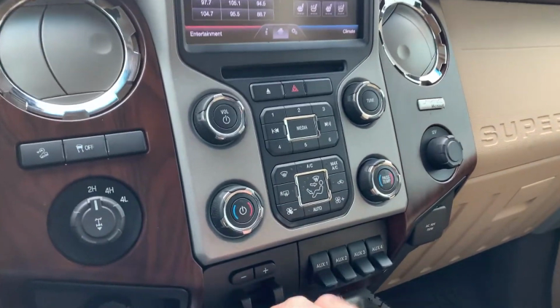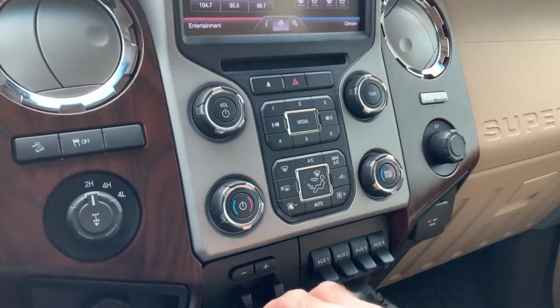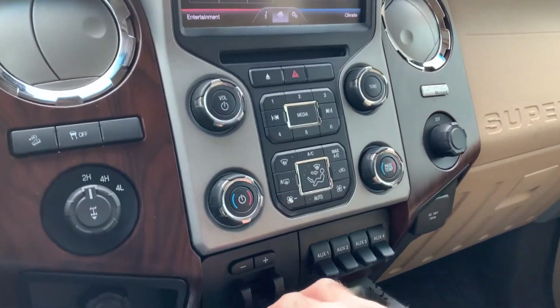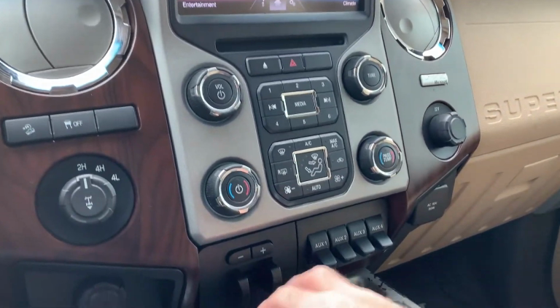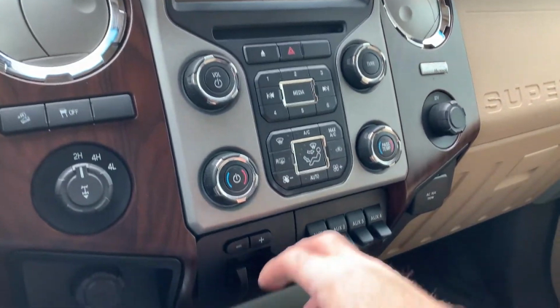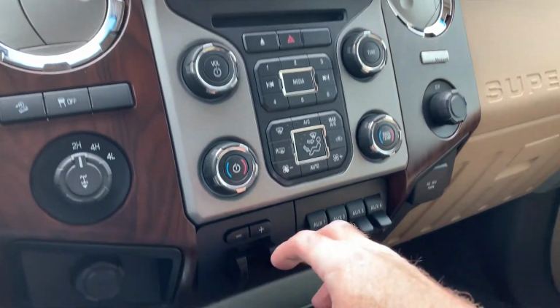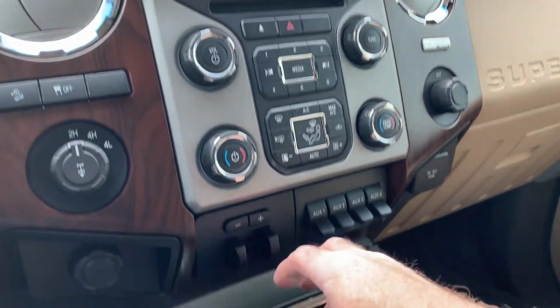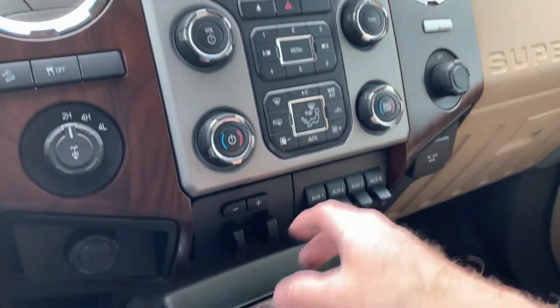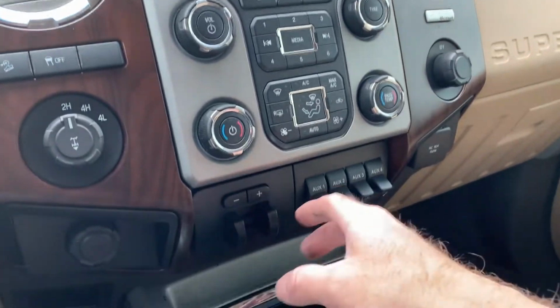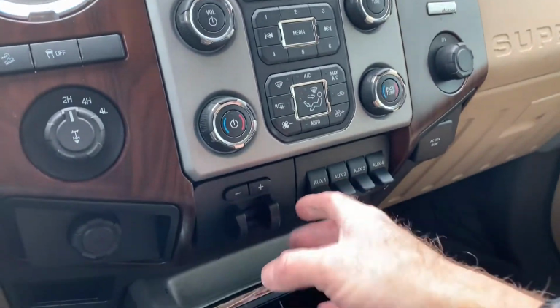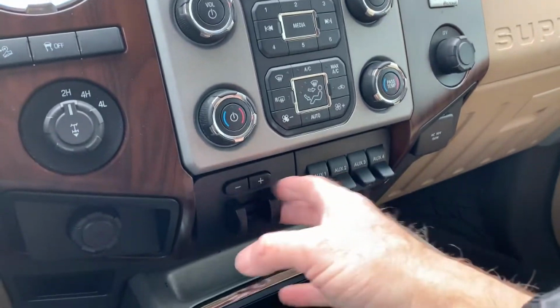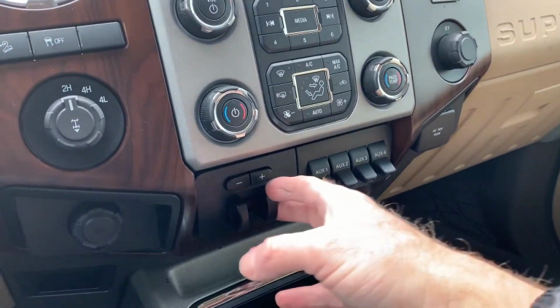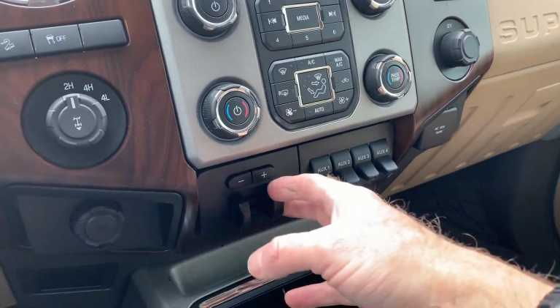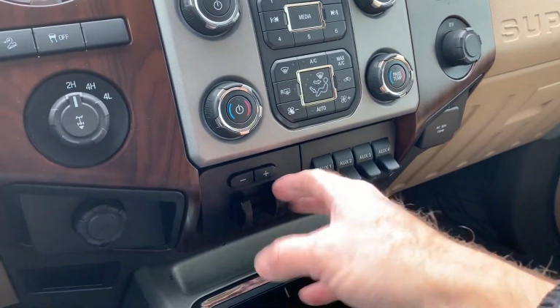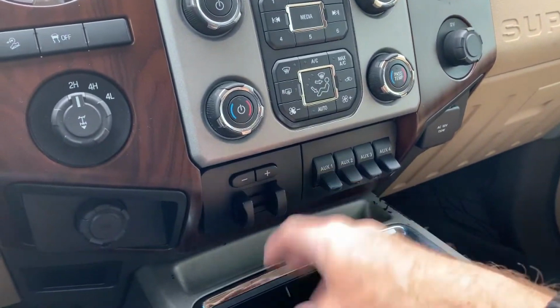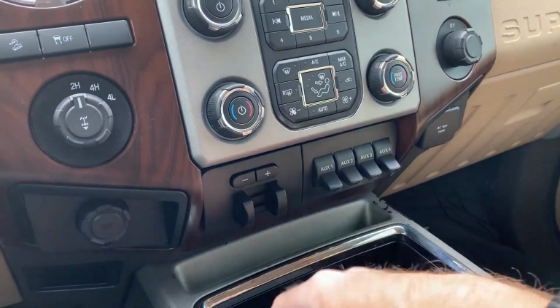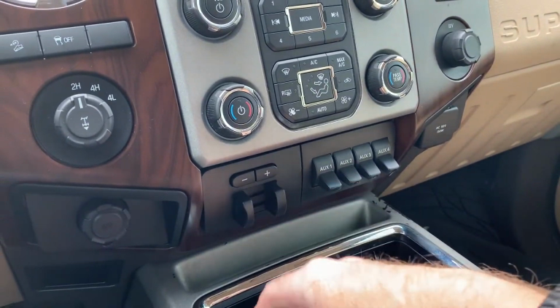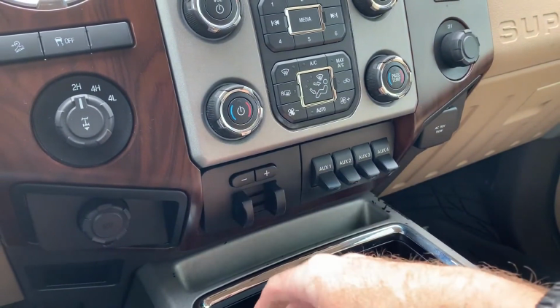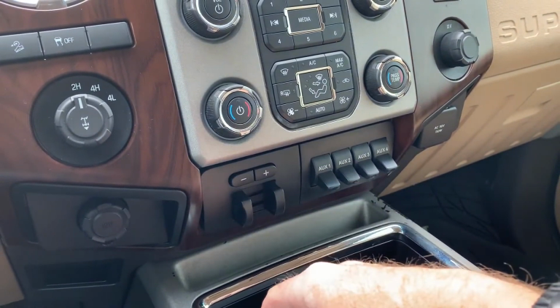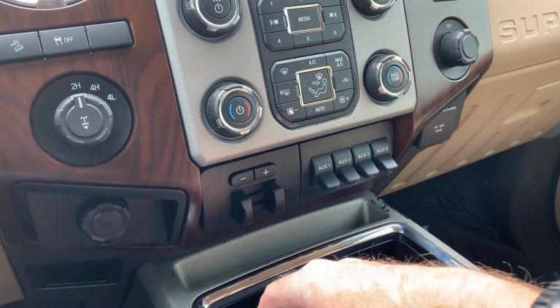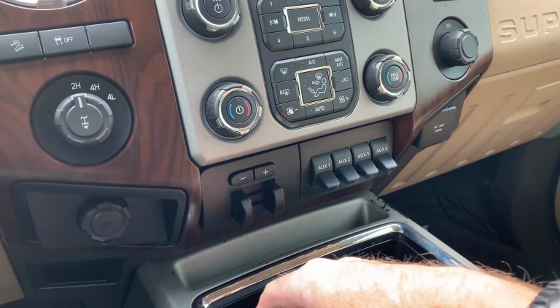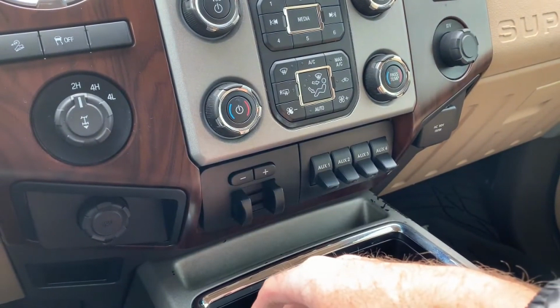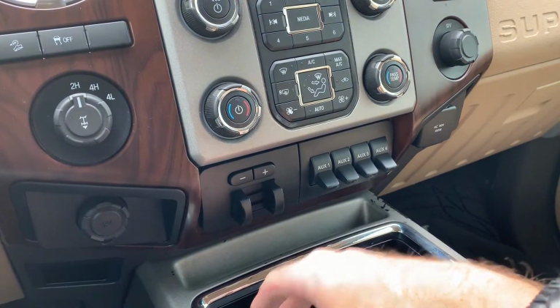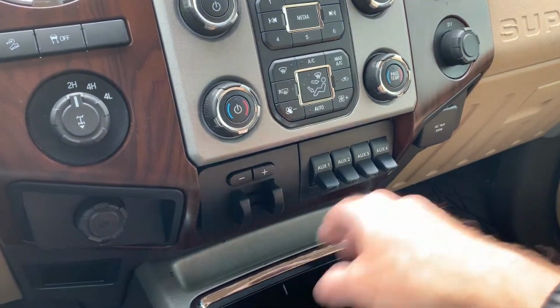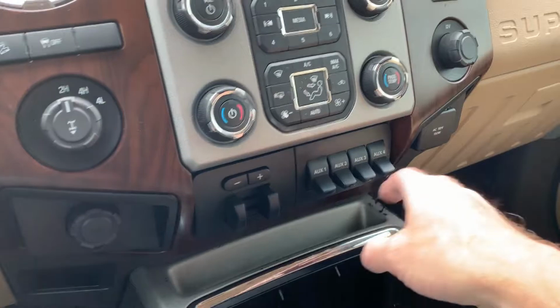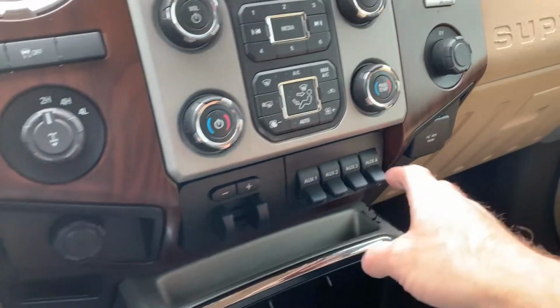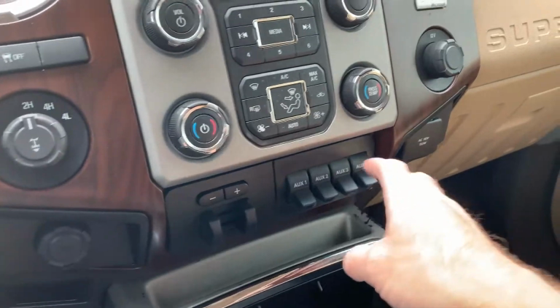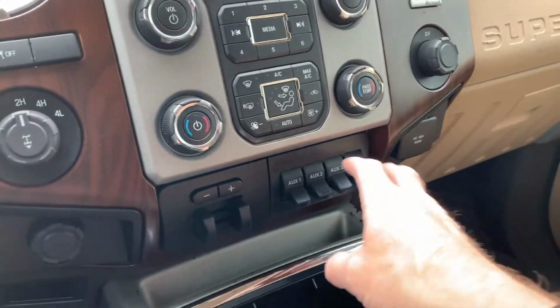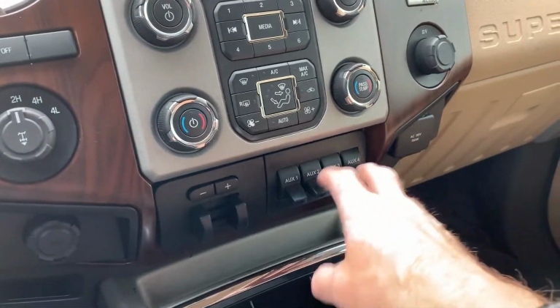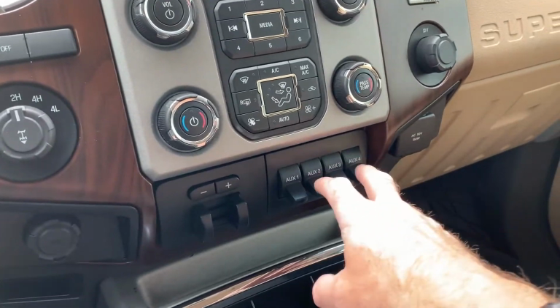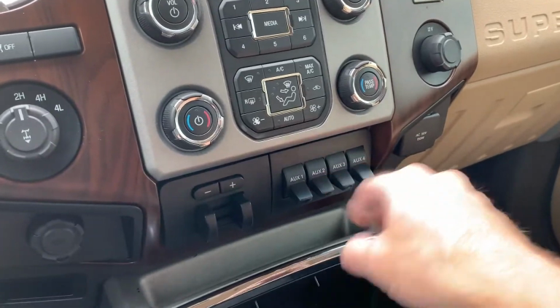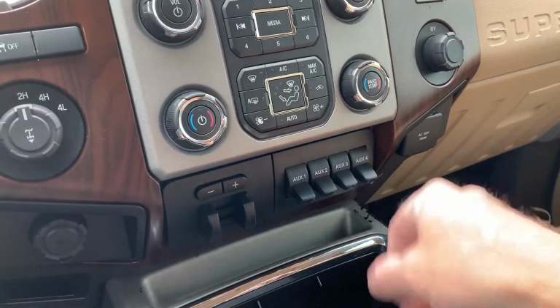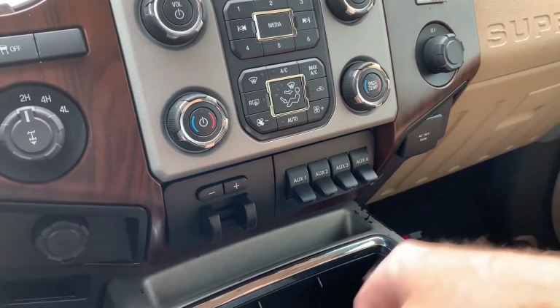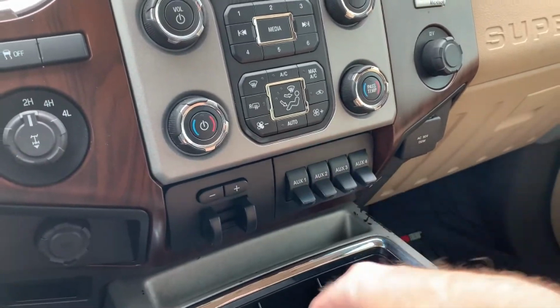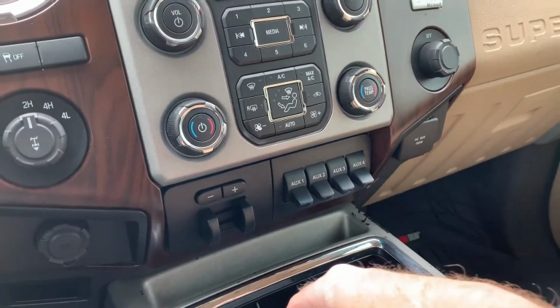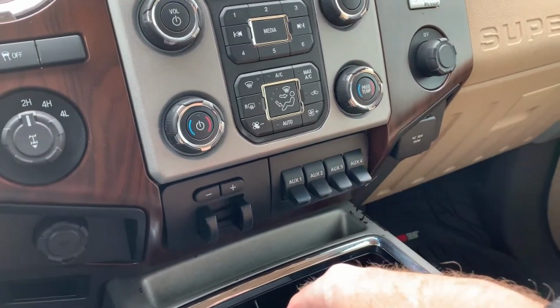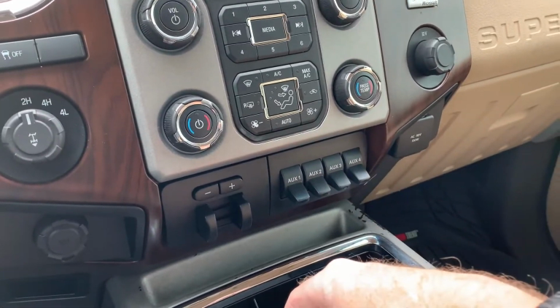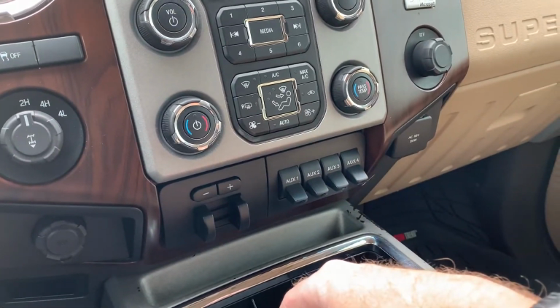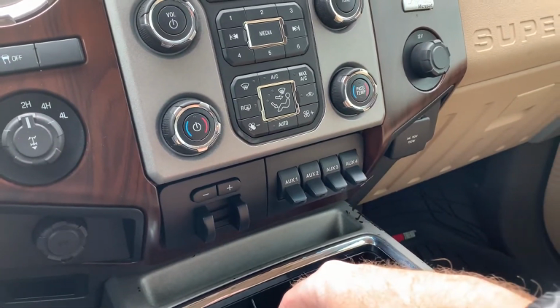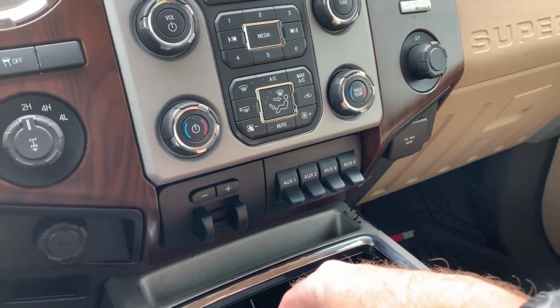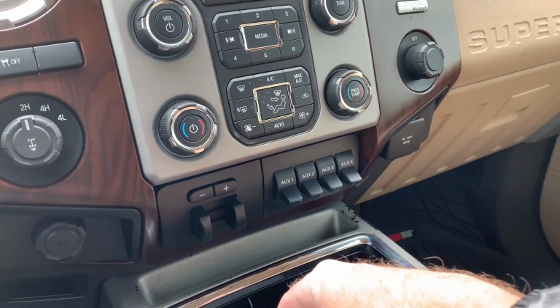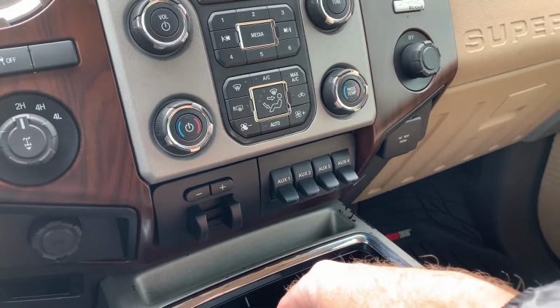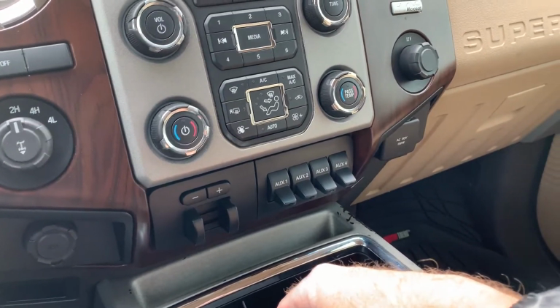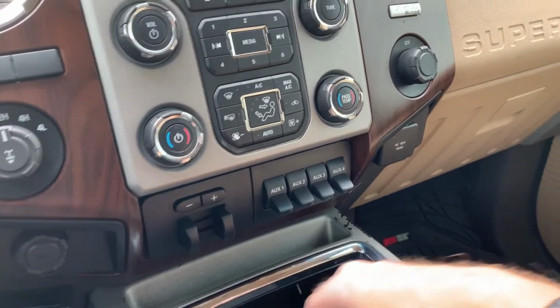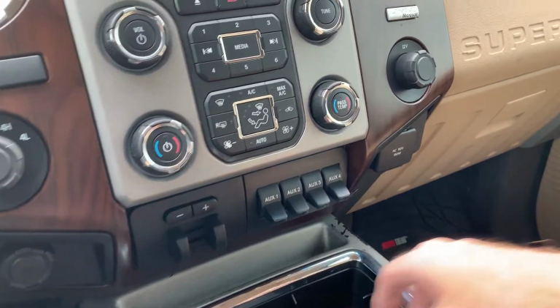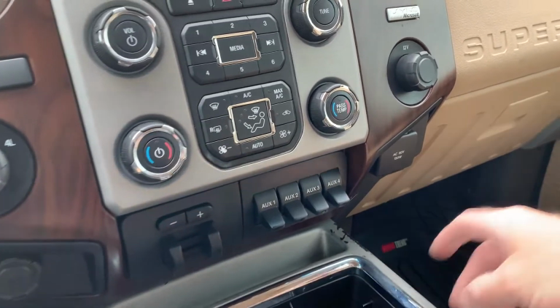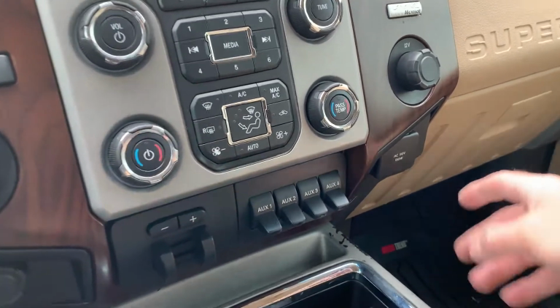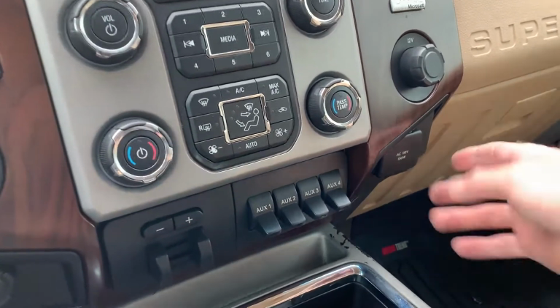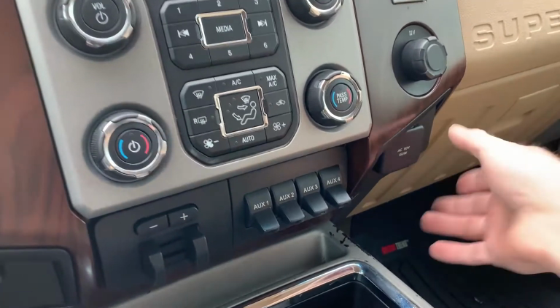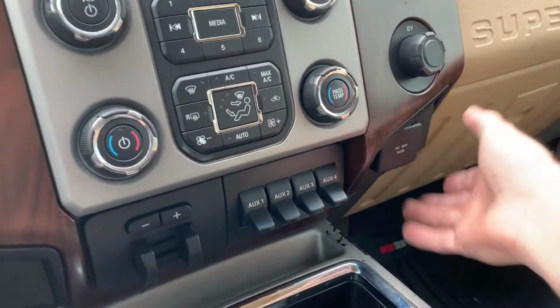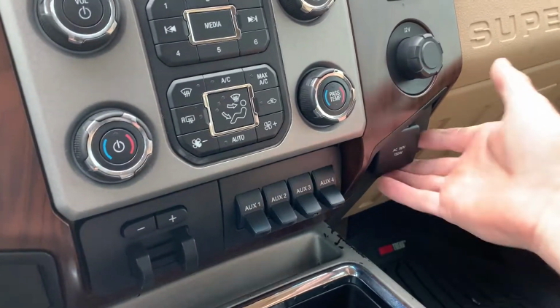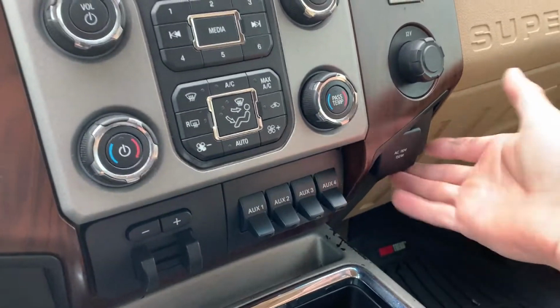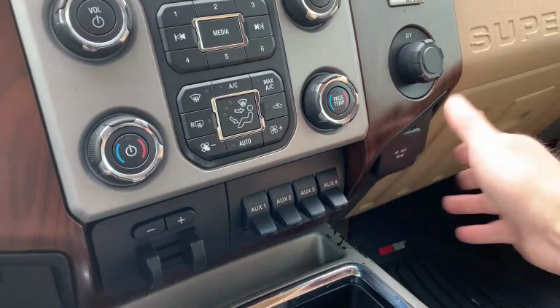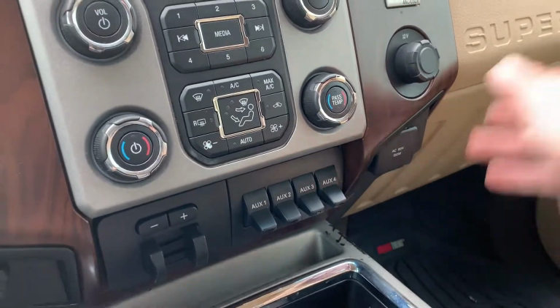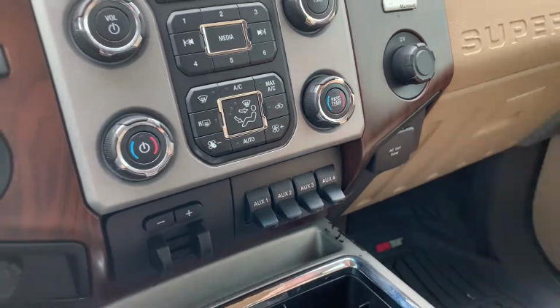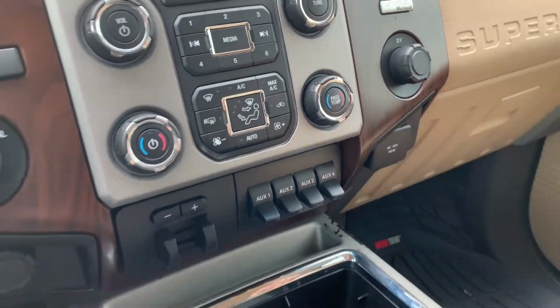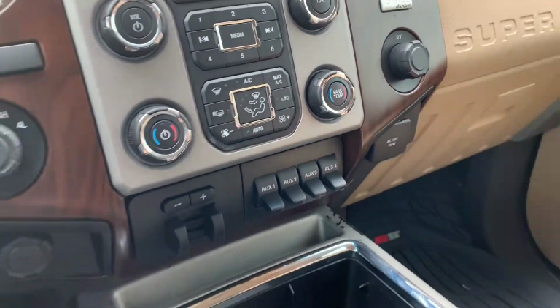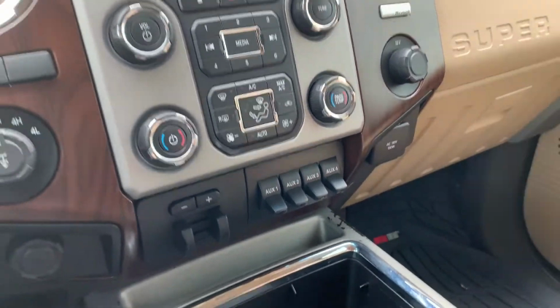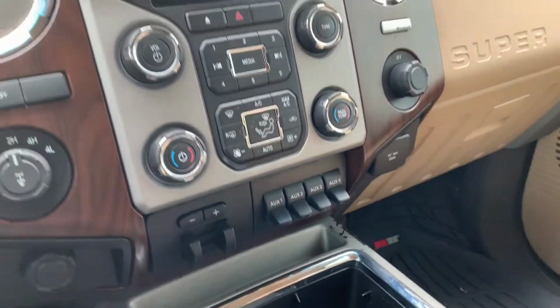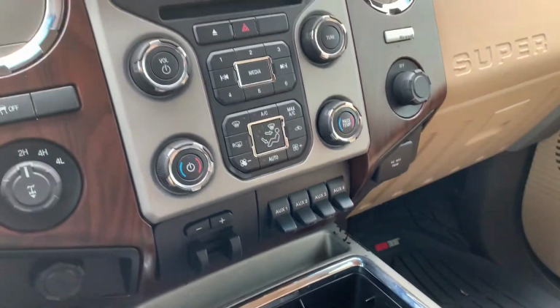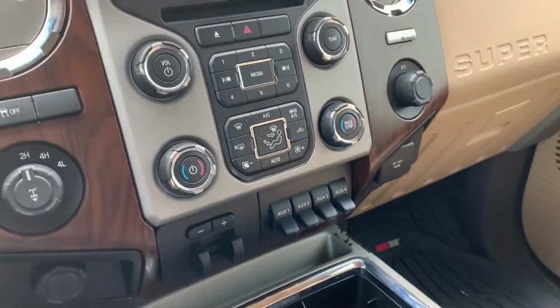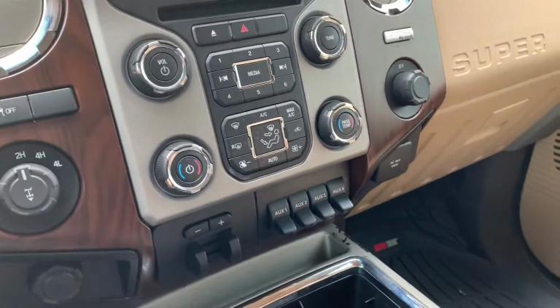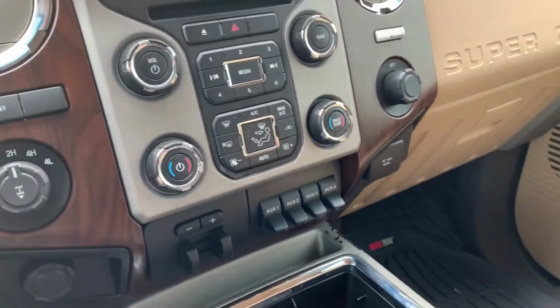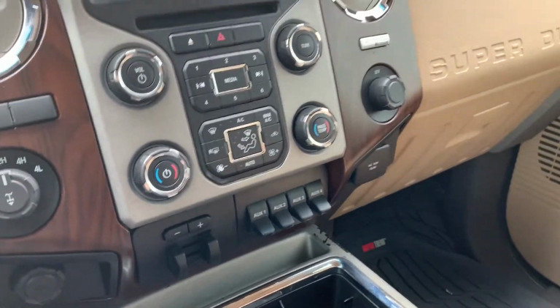Just come down here, you've got your trailer sway control, and your upfitter switches, power supply.